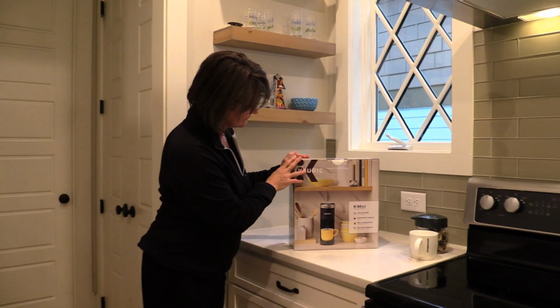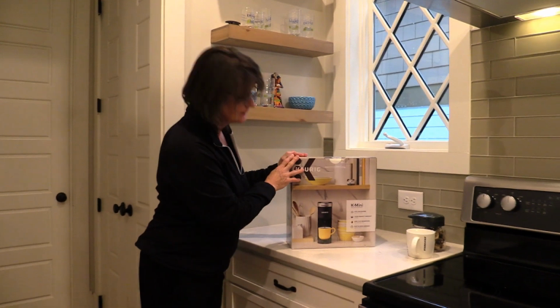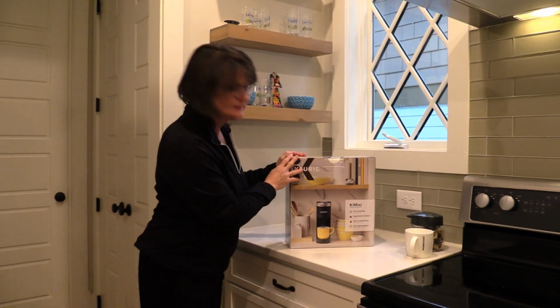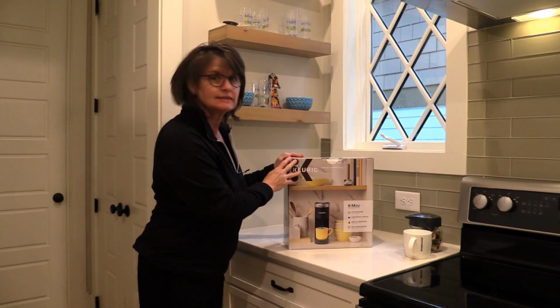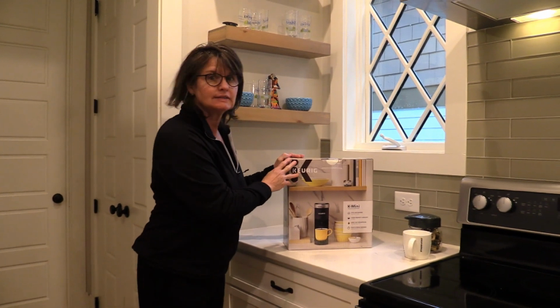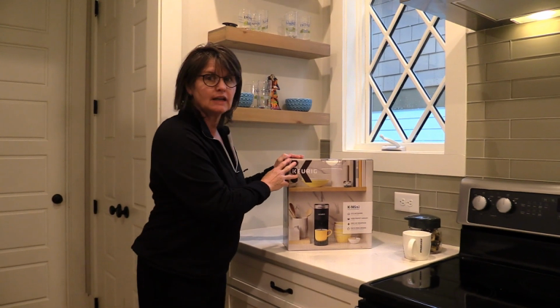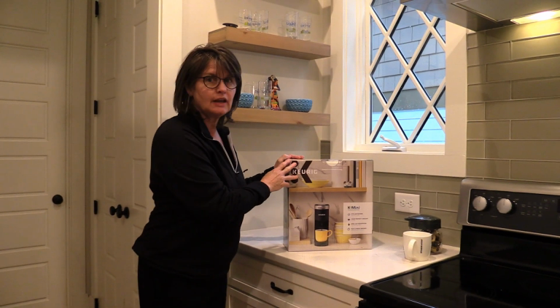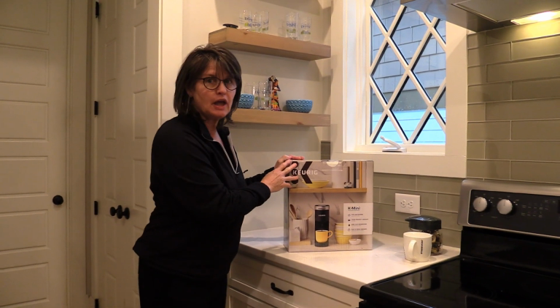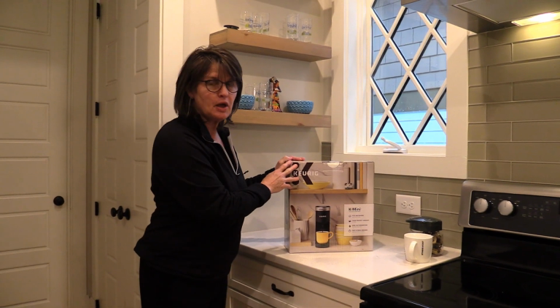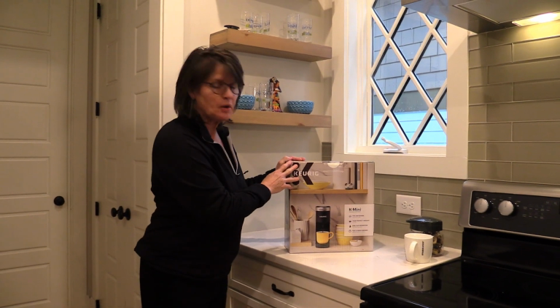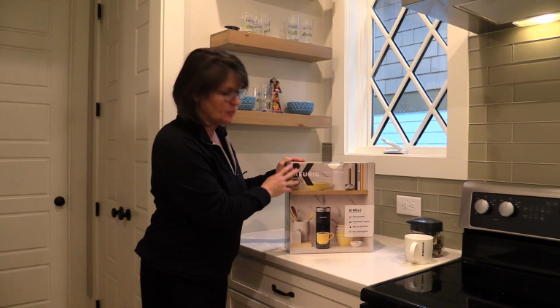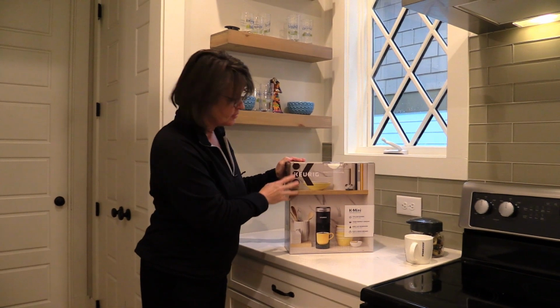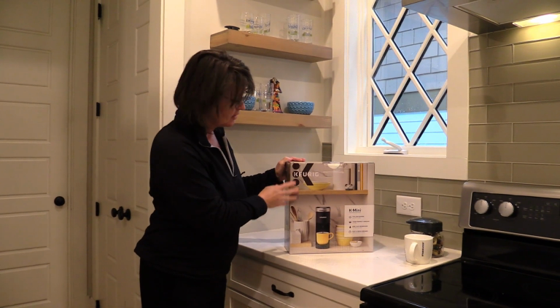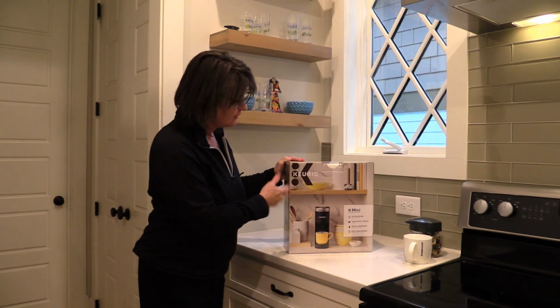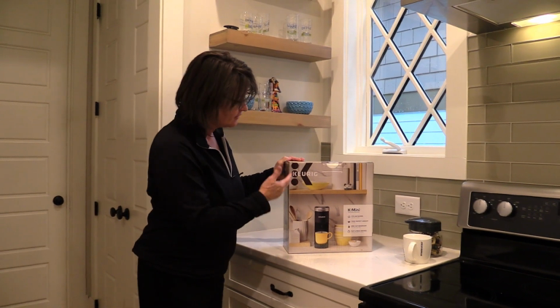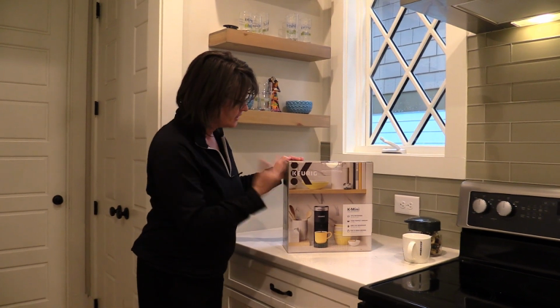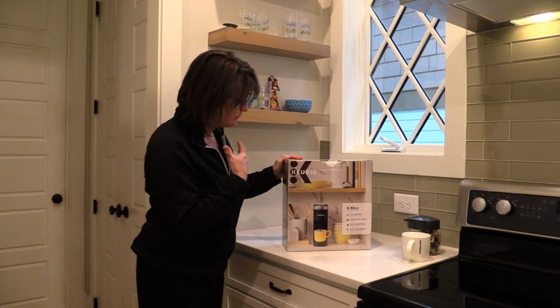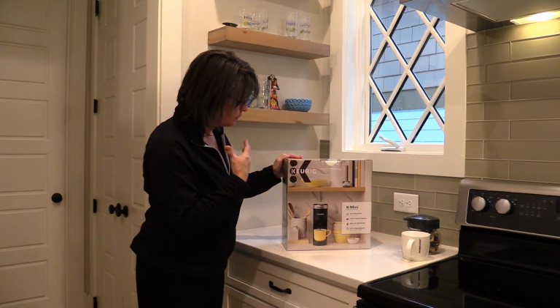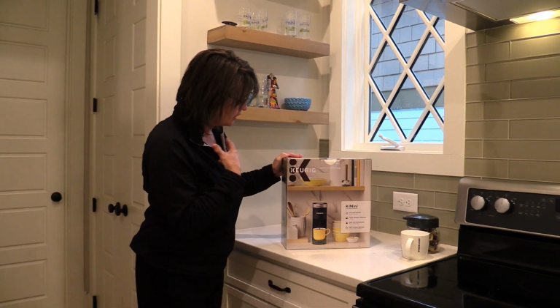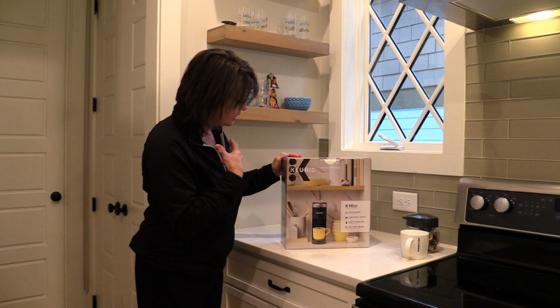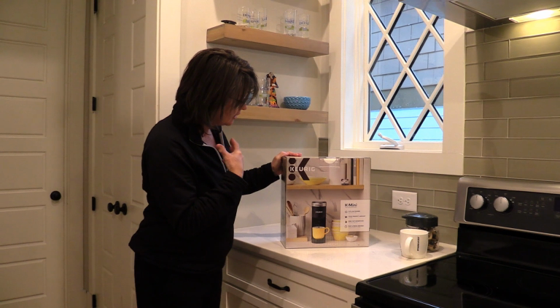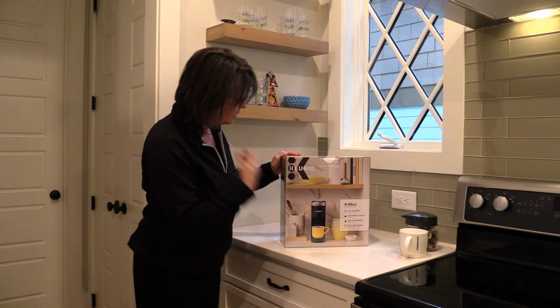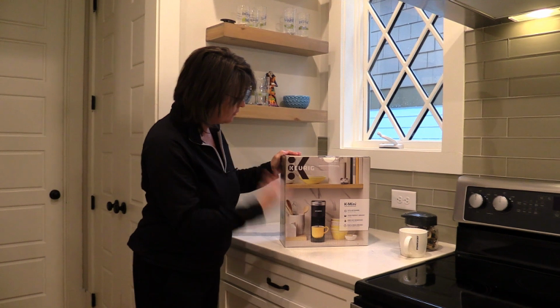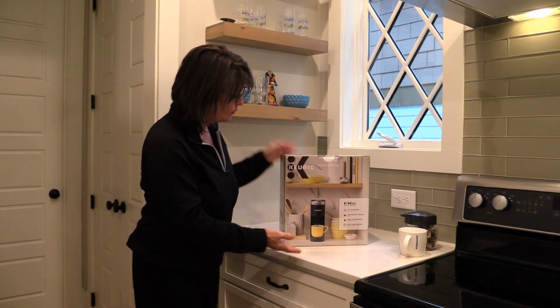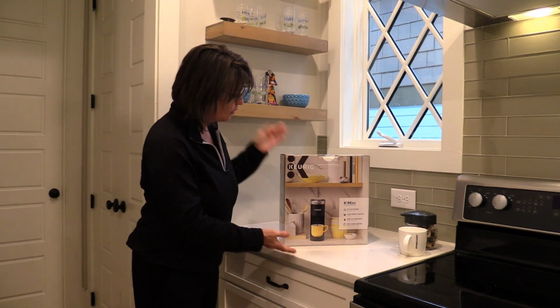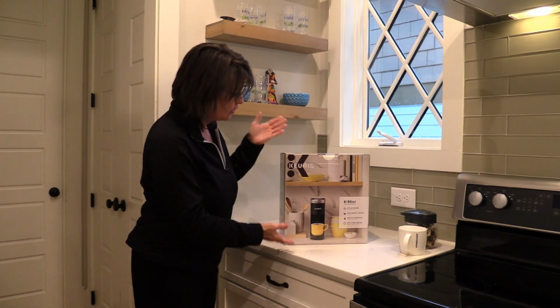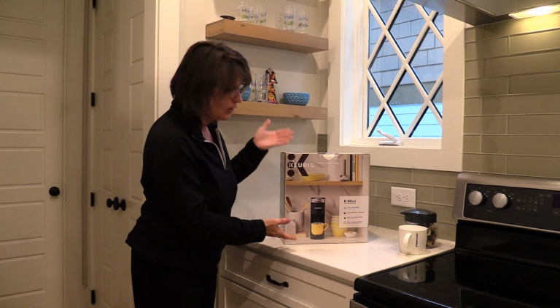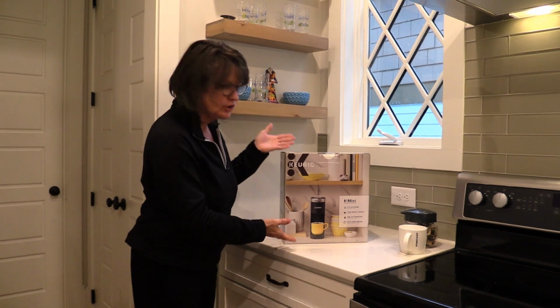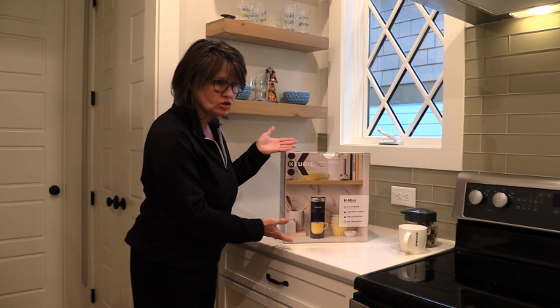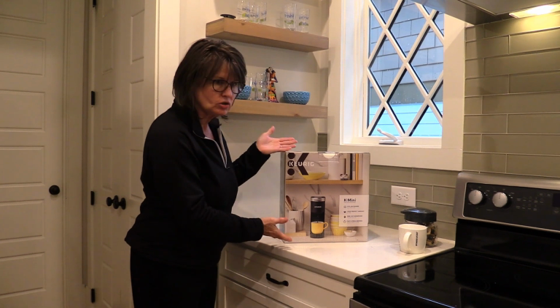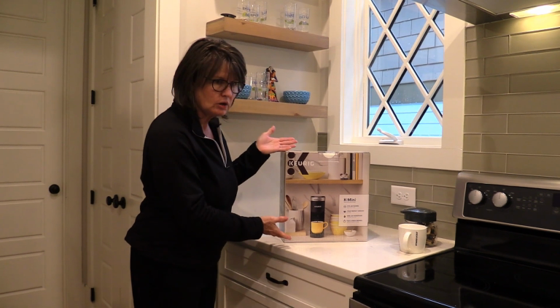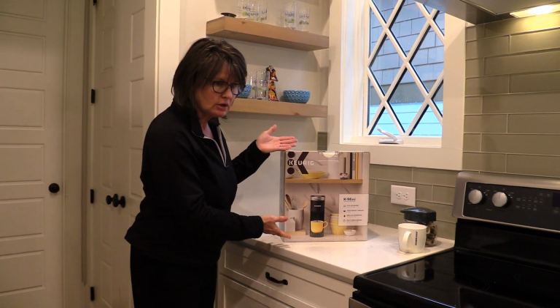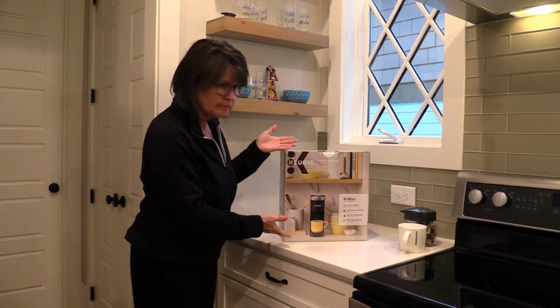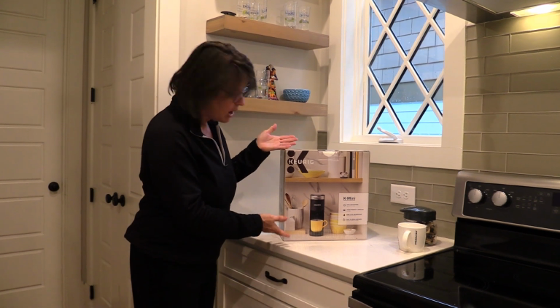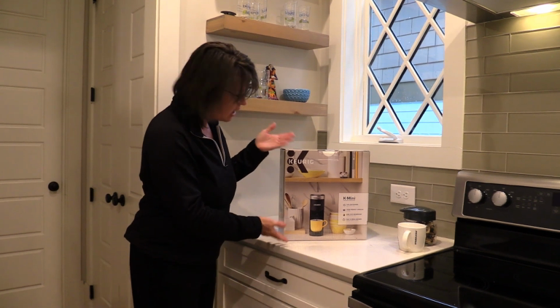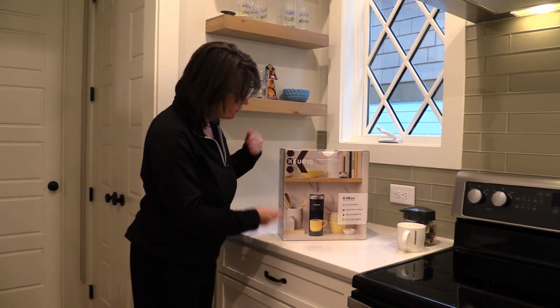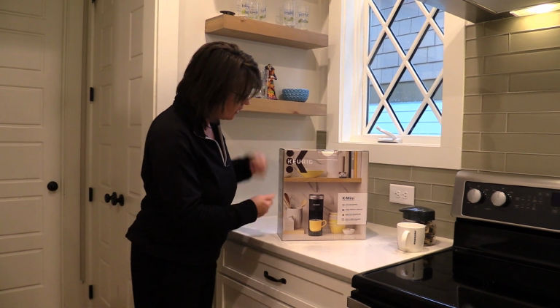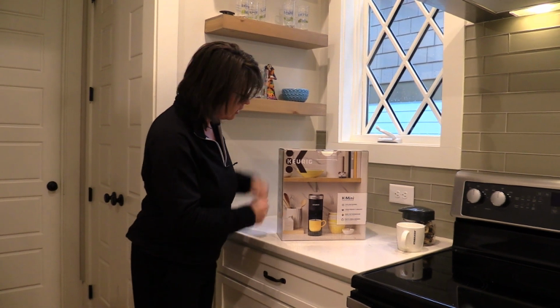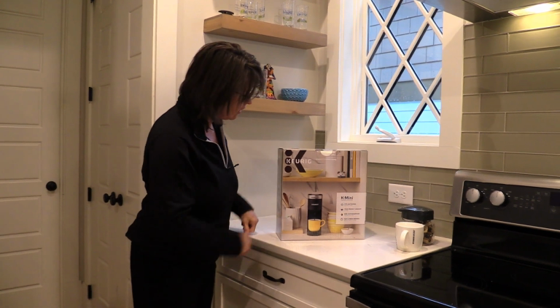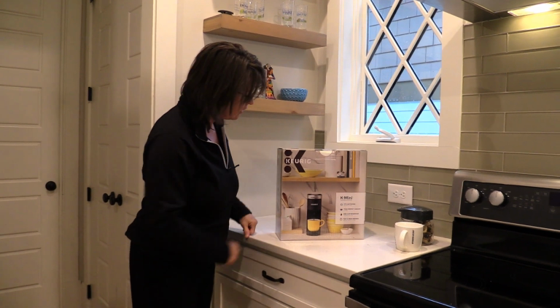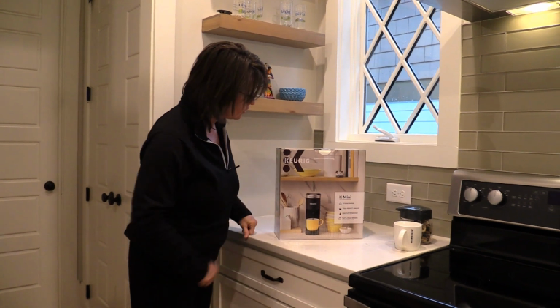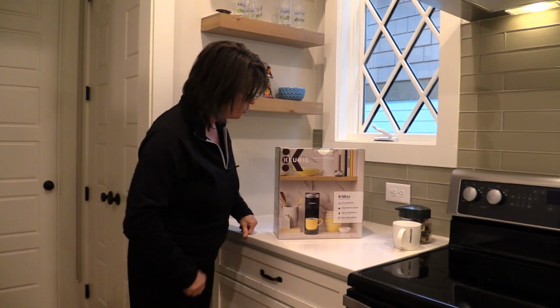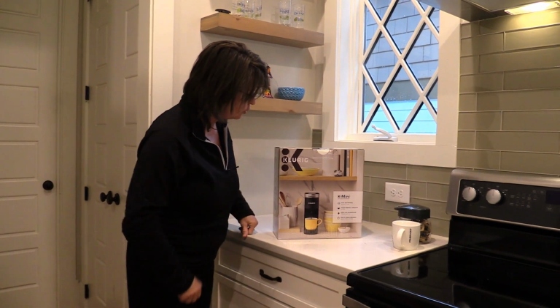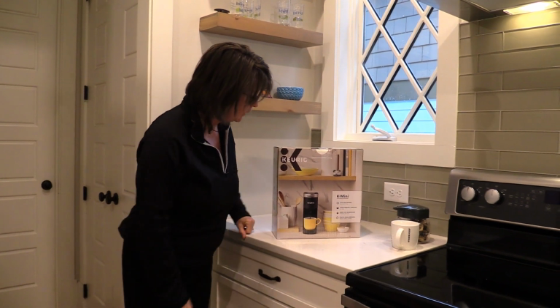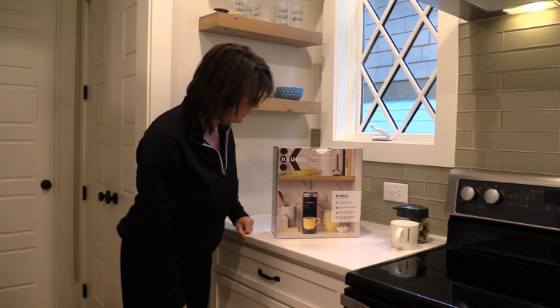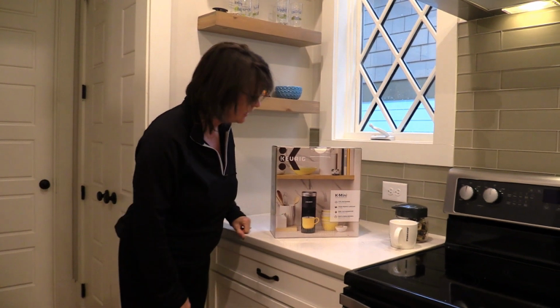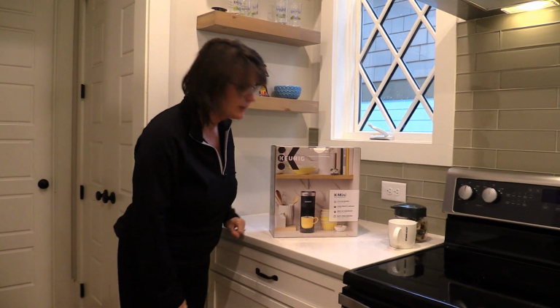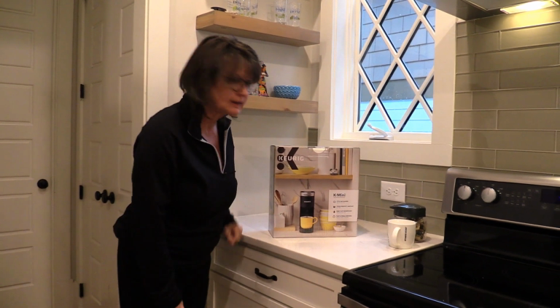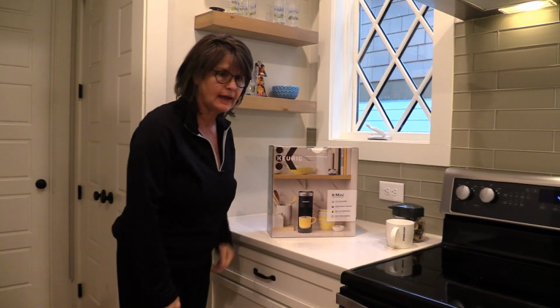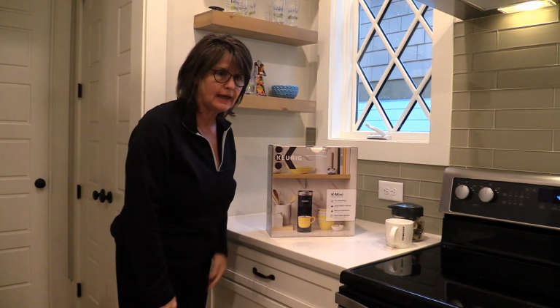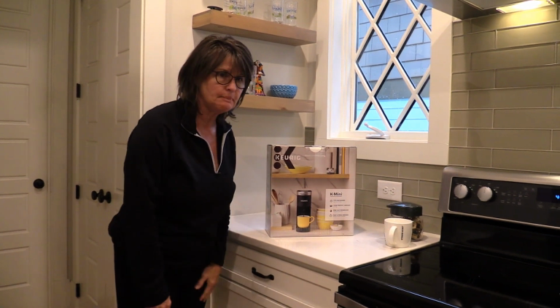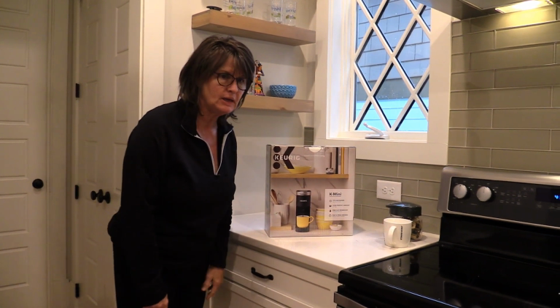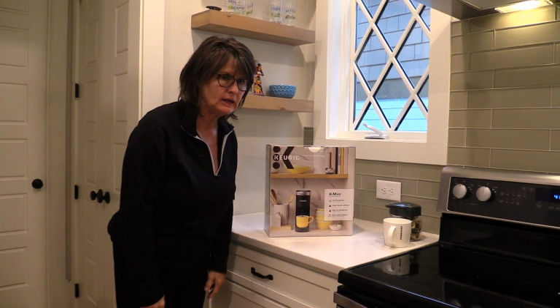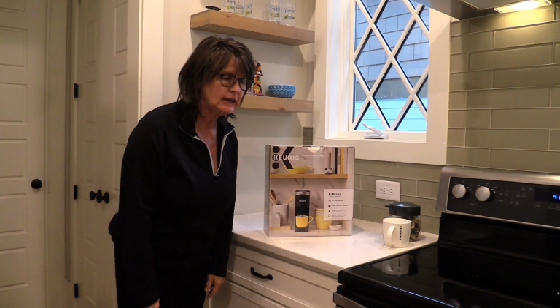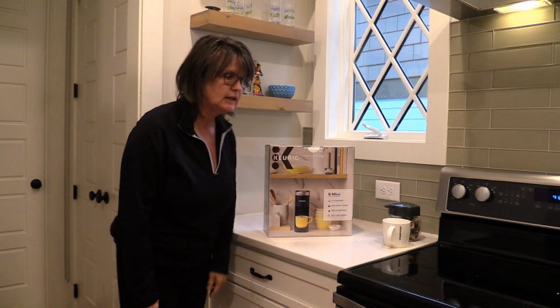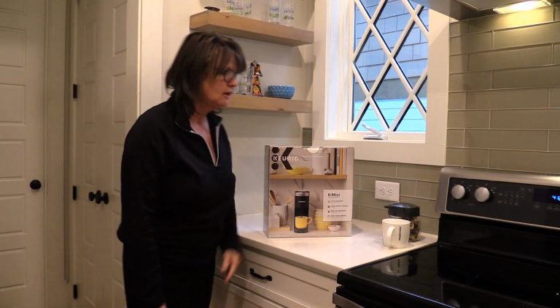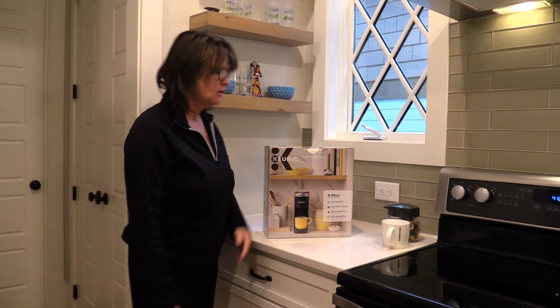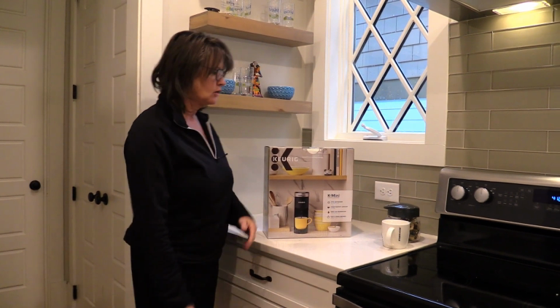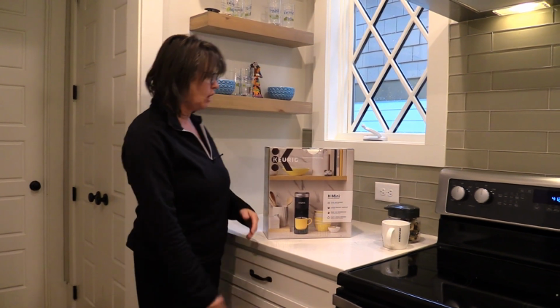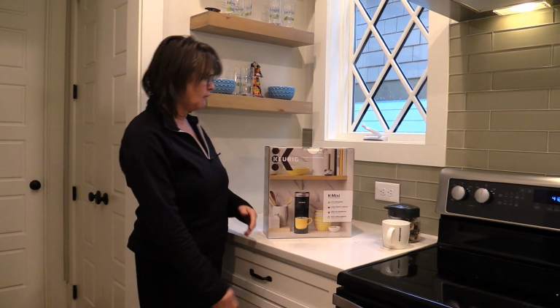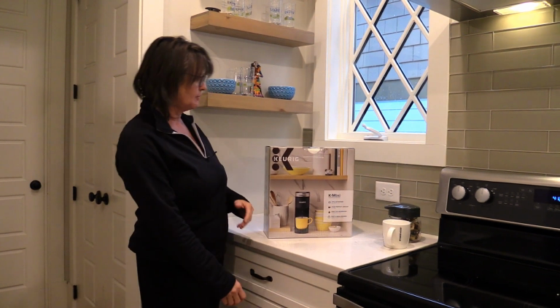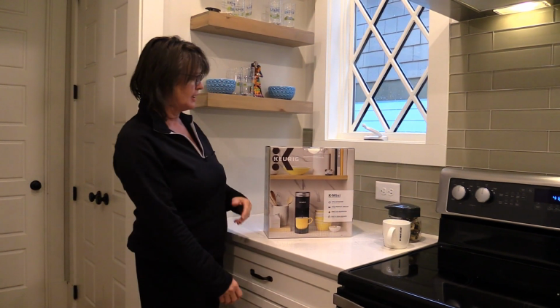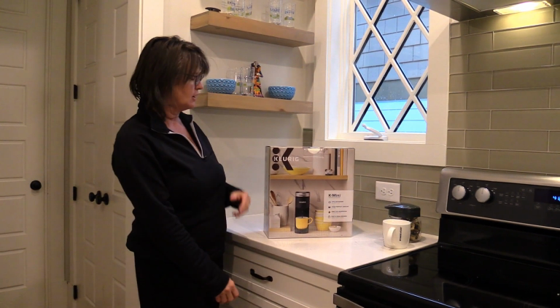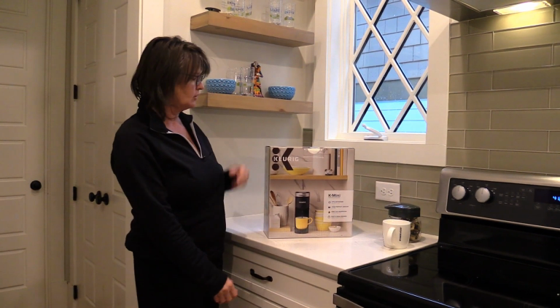Hello, it's Deborah here. We're going to unbox our Keurig K-Mini coffee maker.